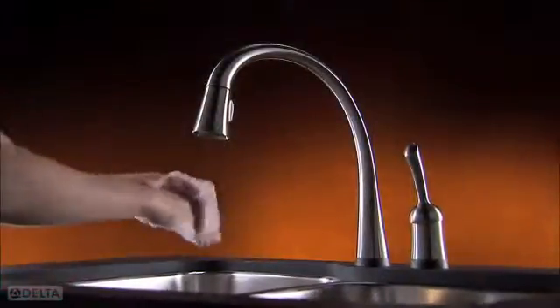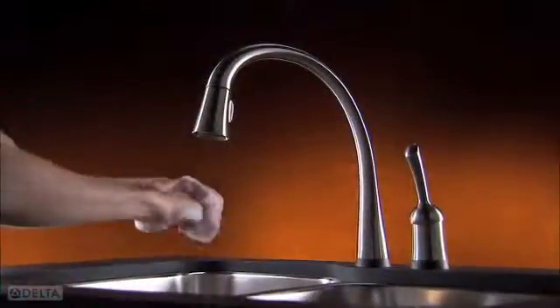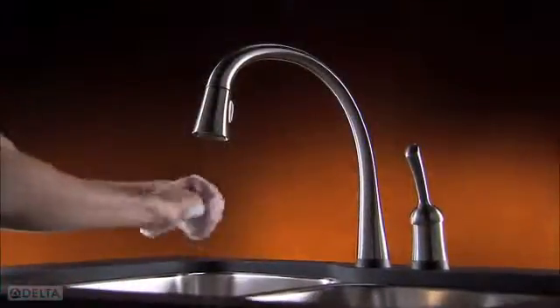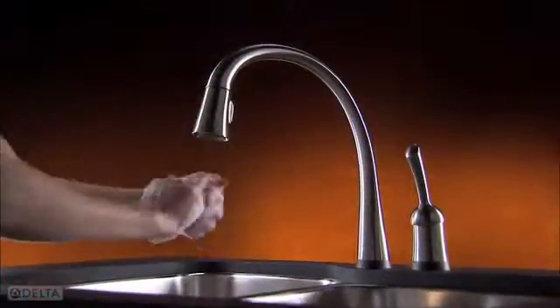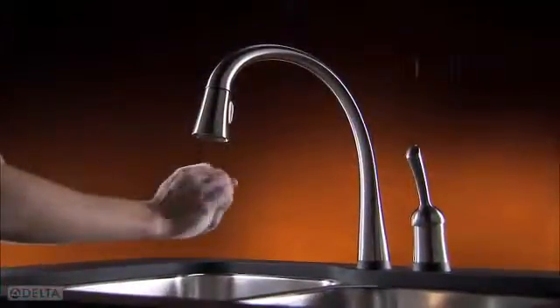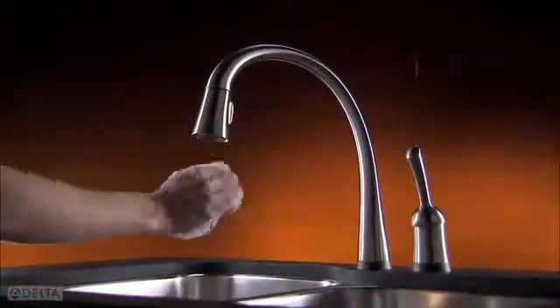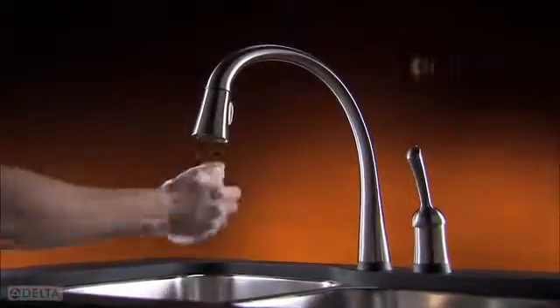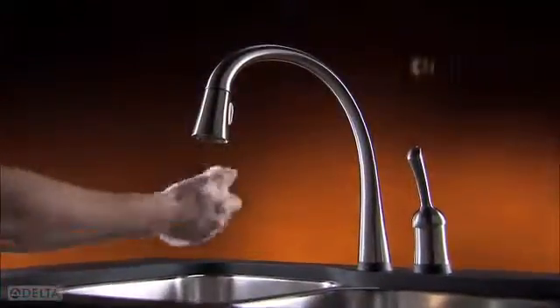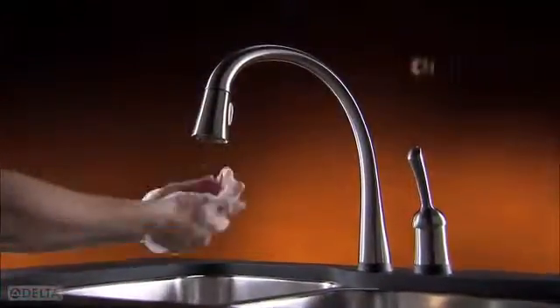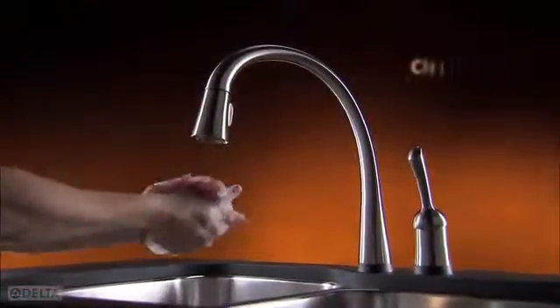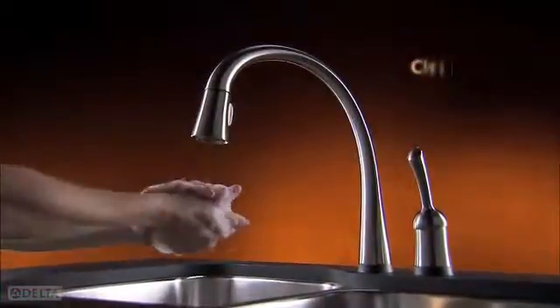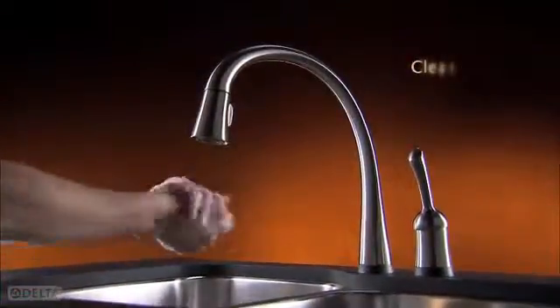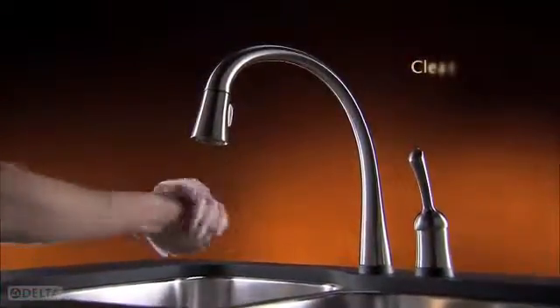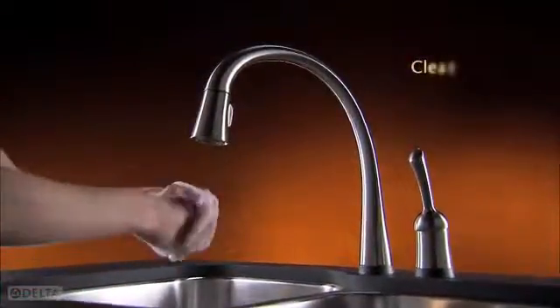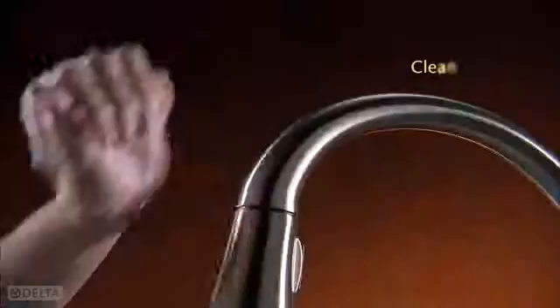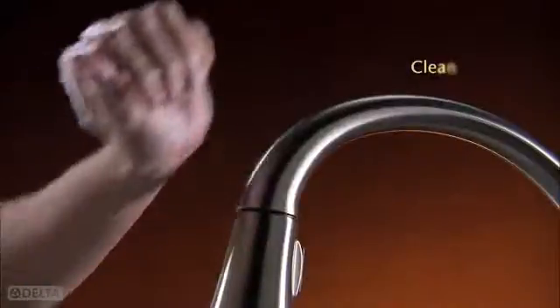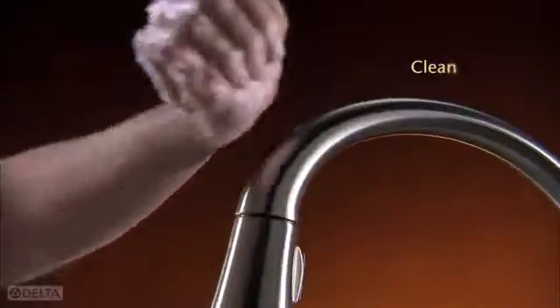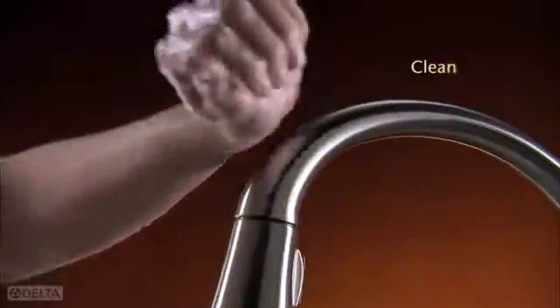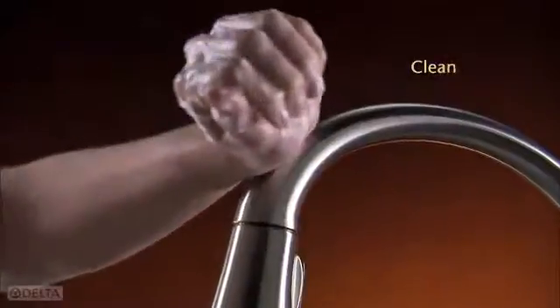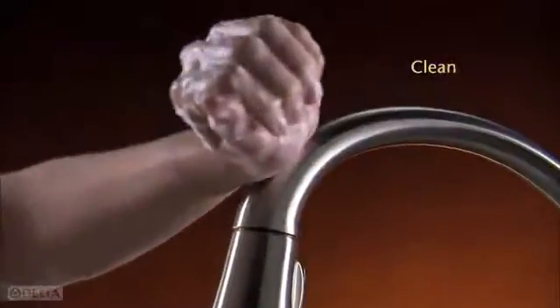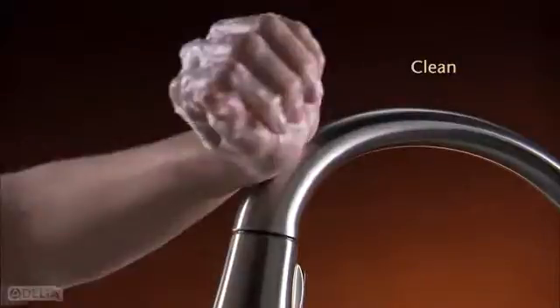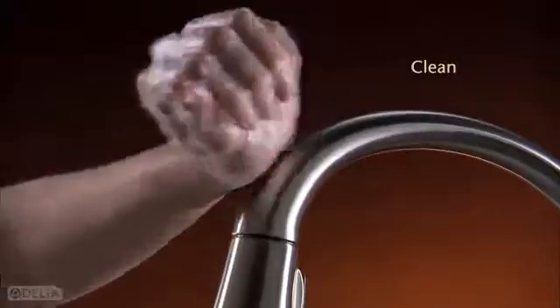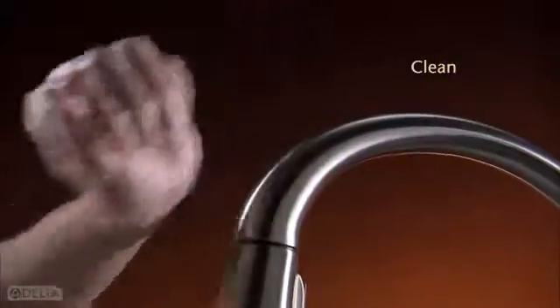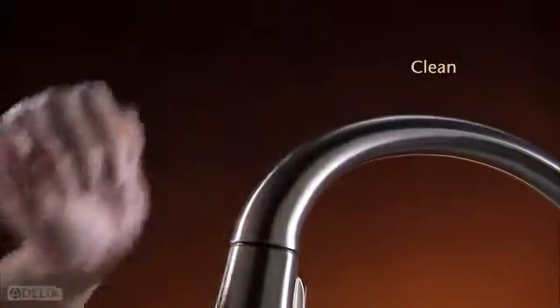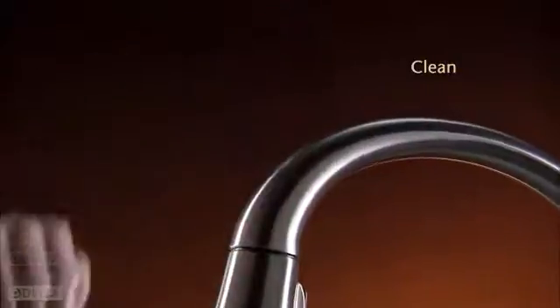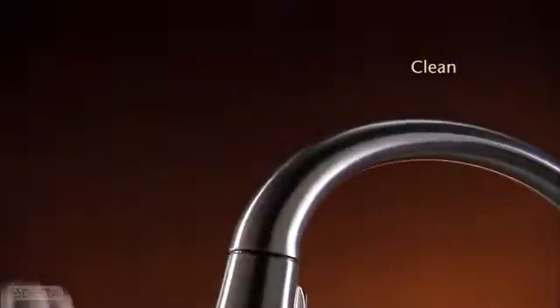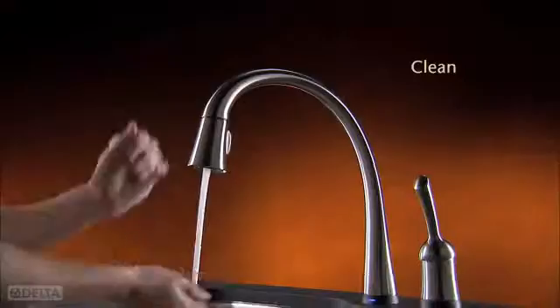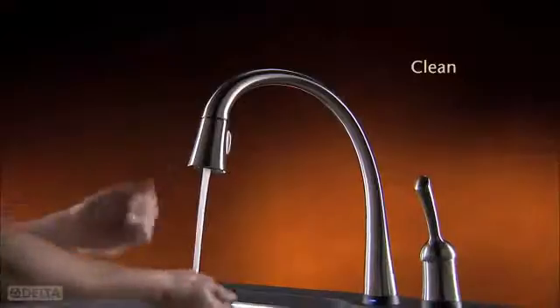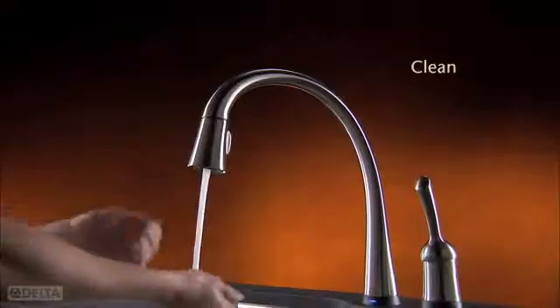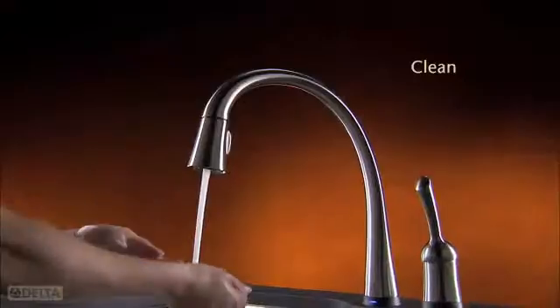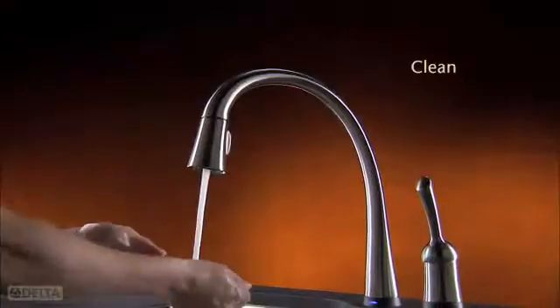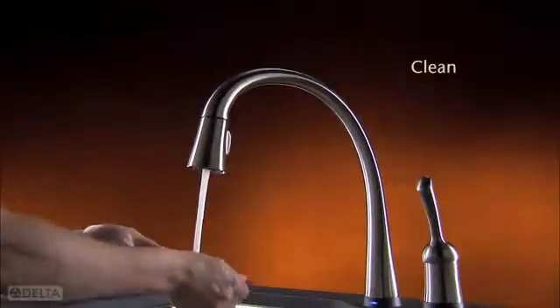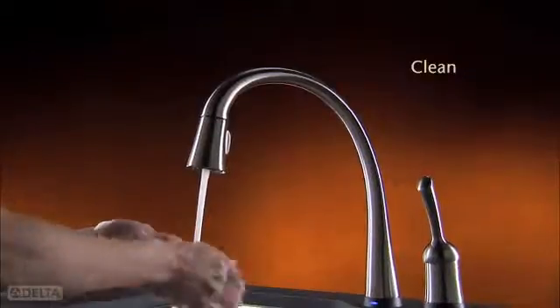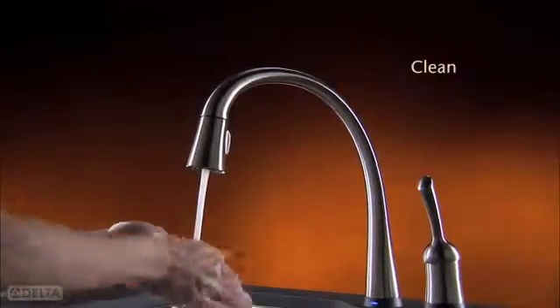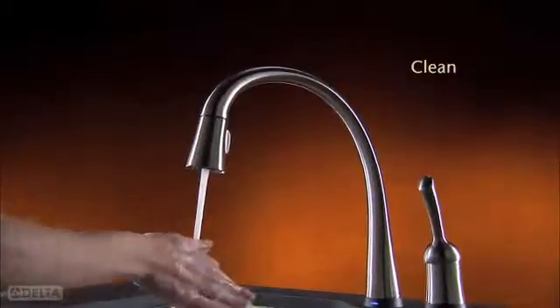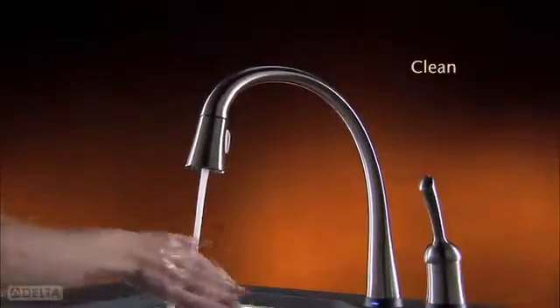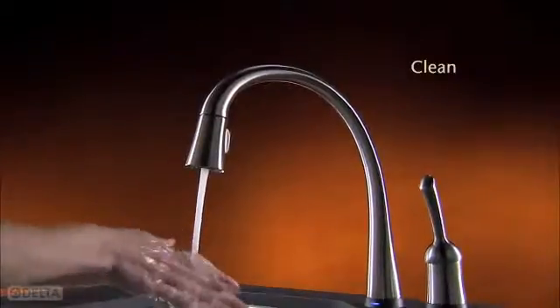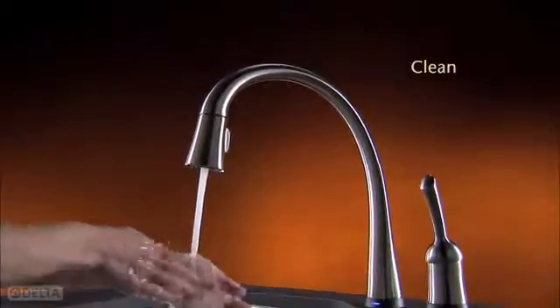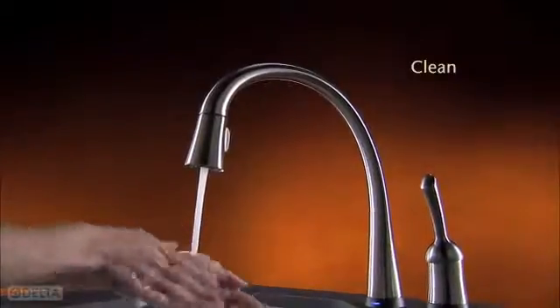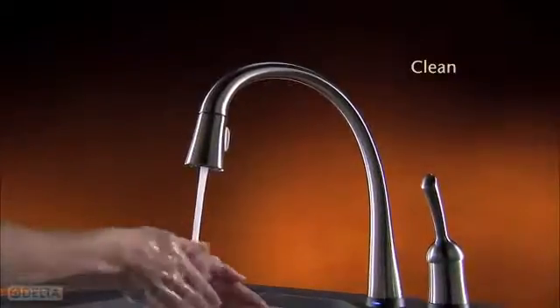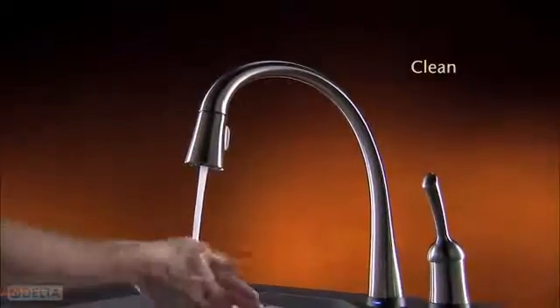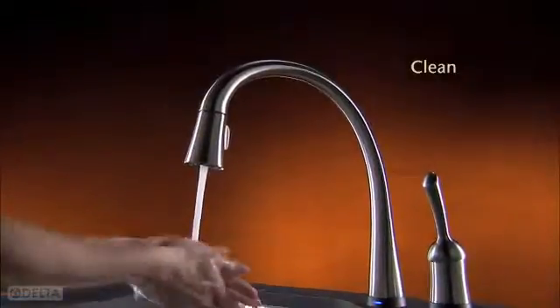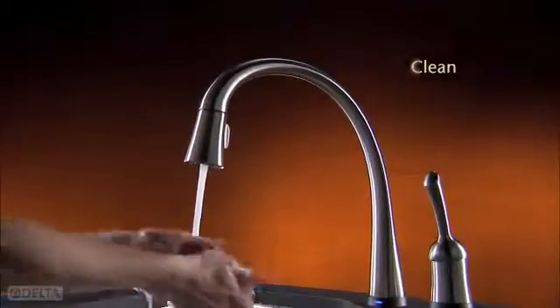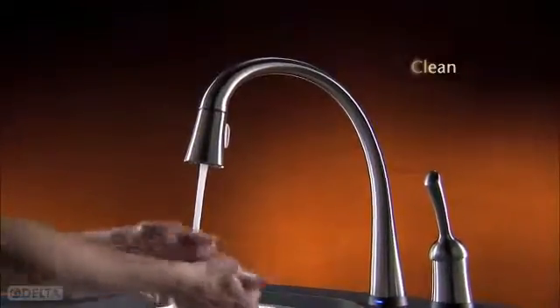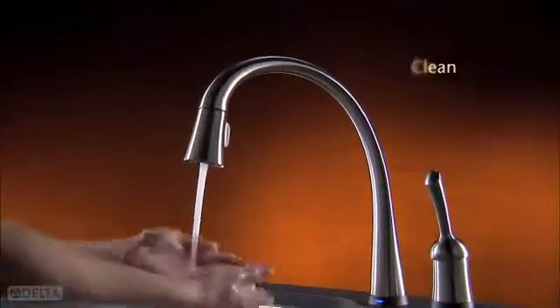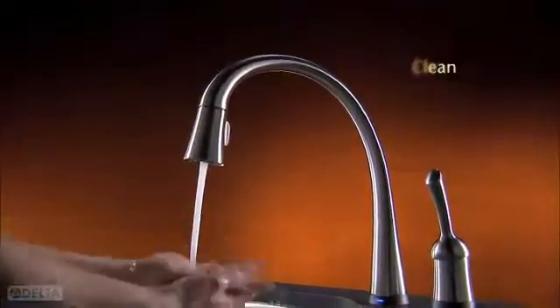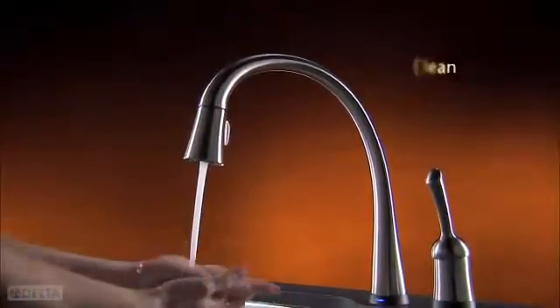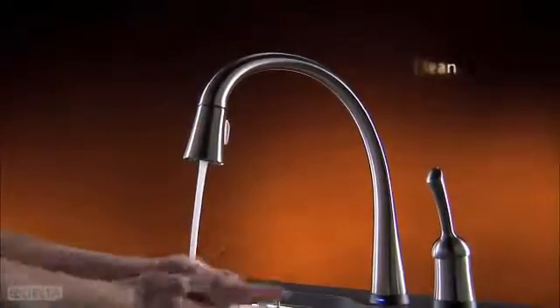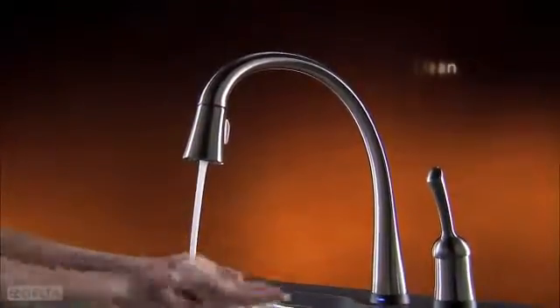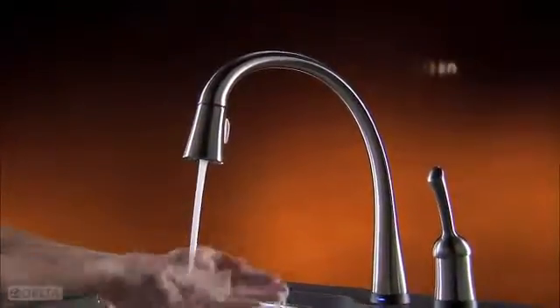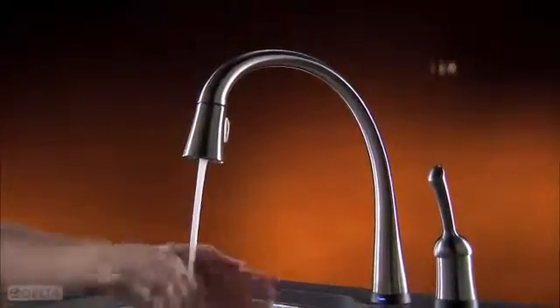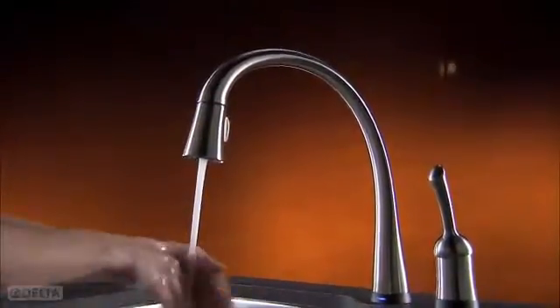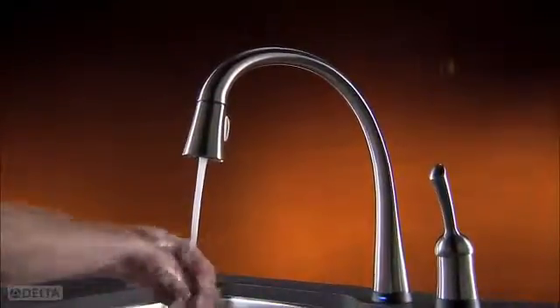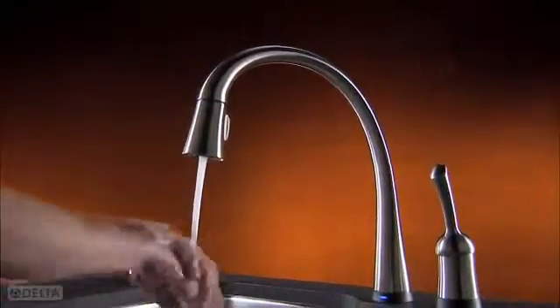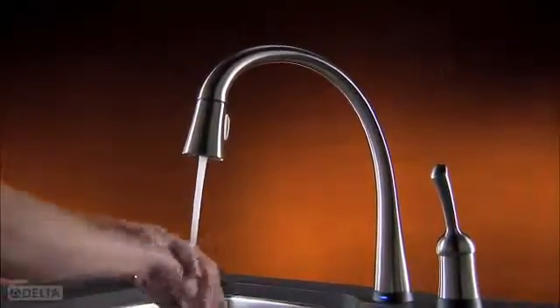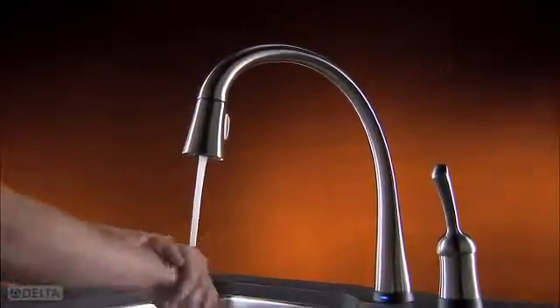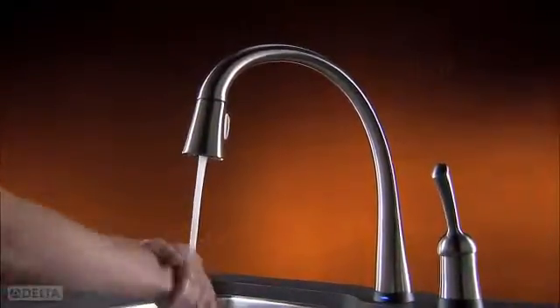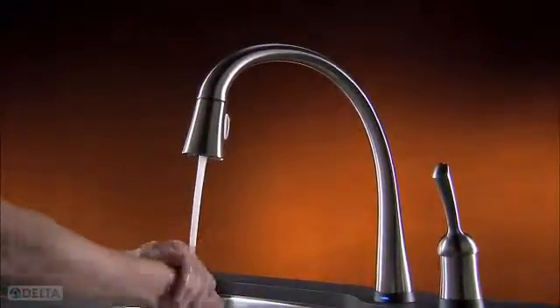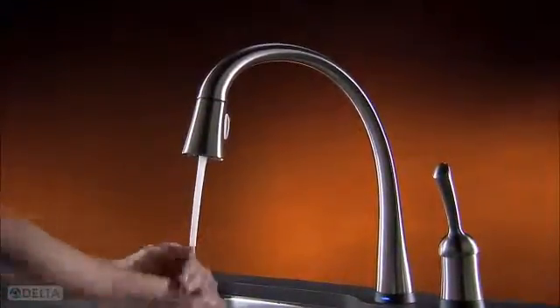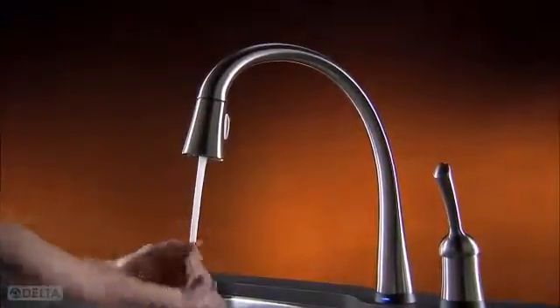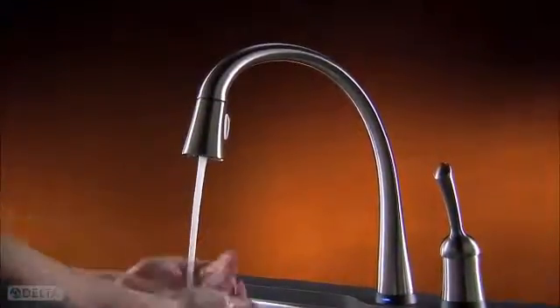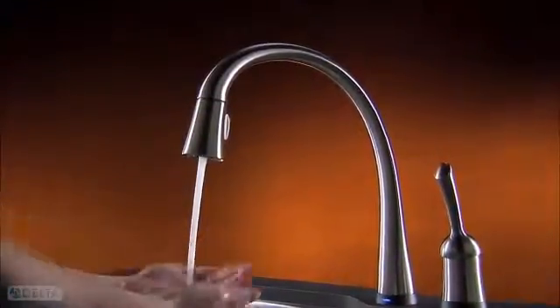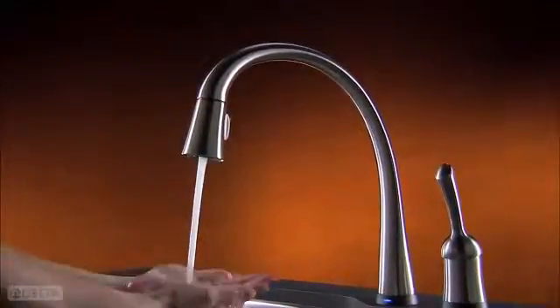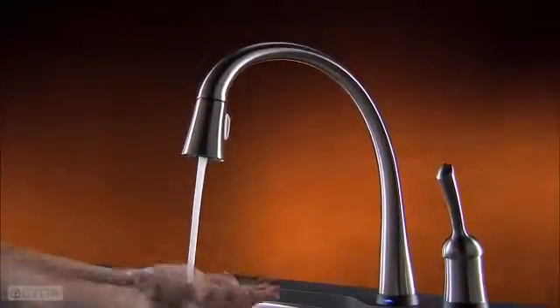It's also cleaner. No need to touch handles when hands are dirty. Cross contamination is reduced.